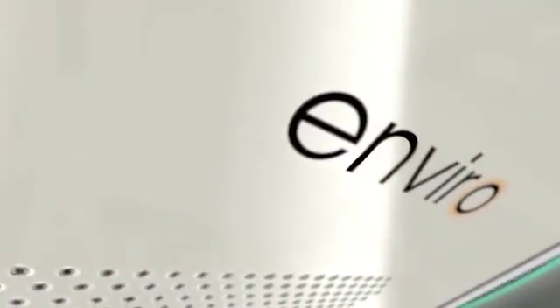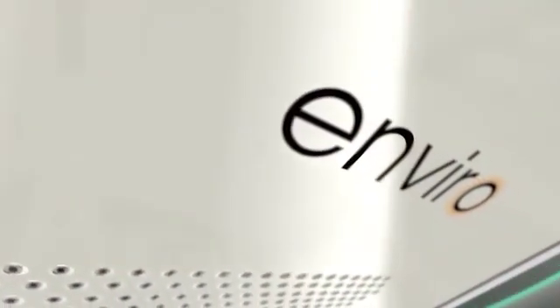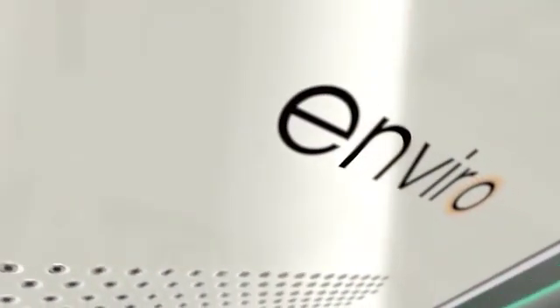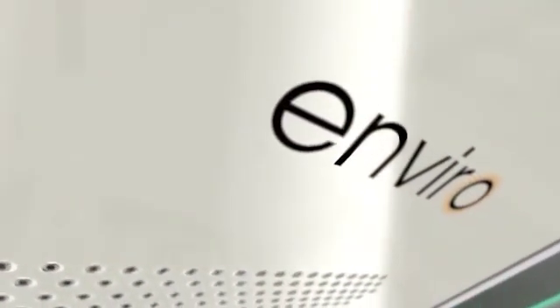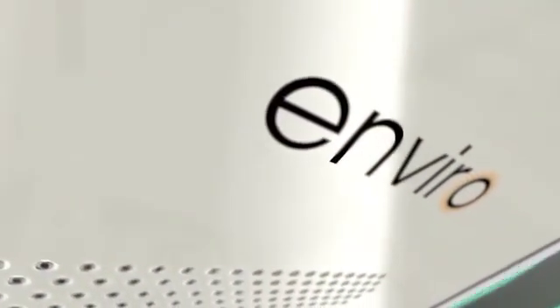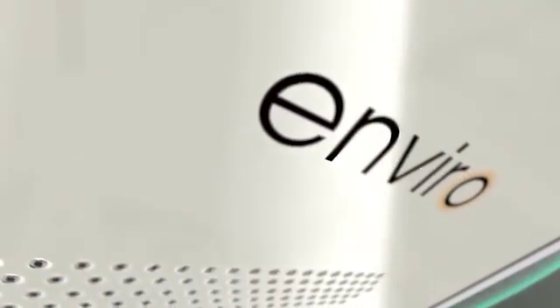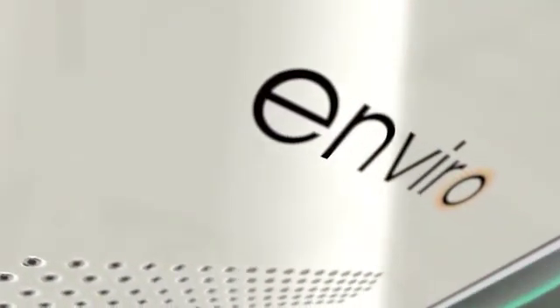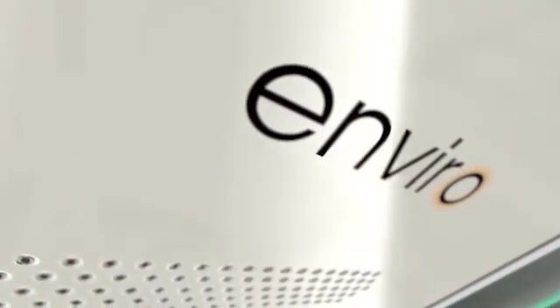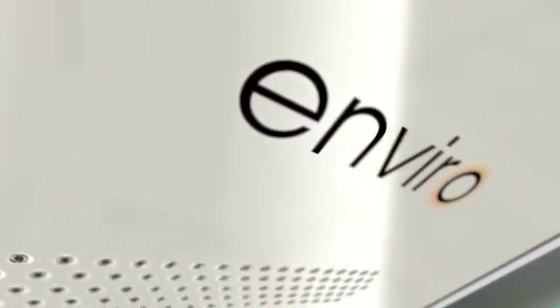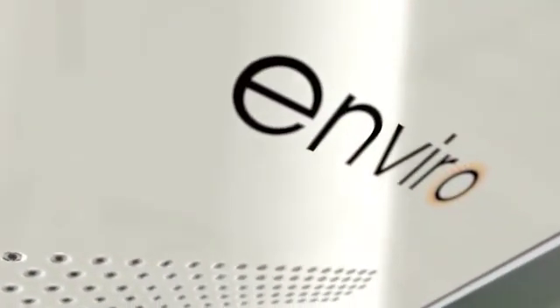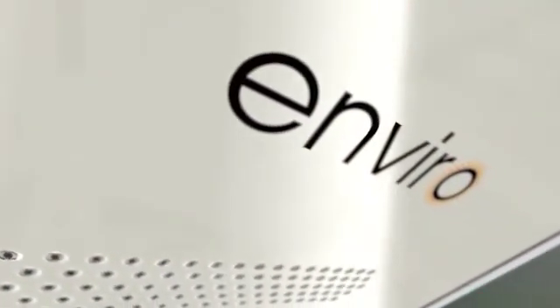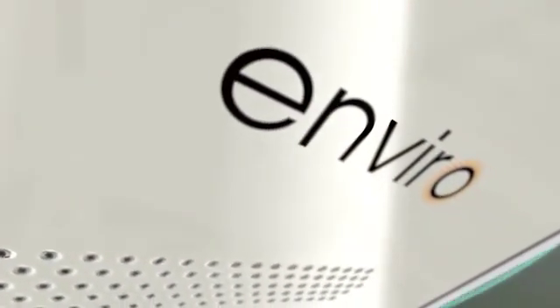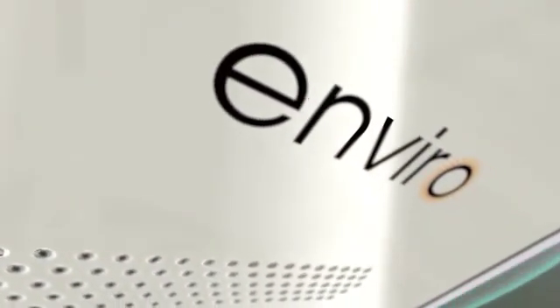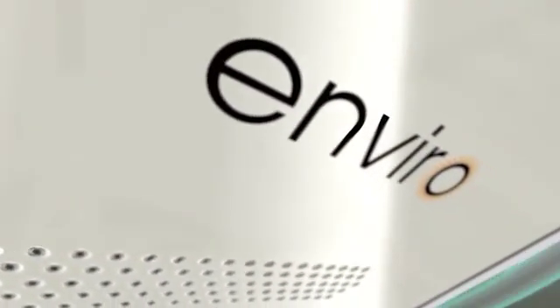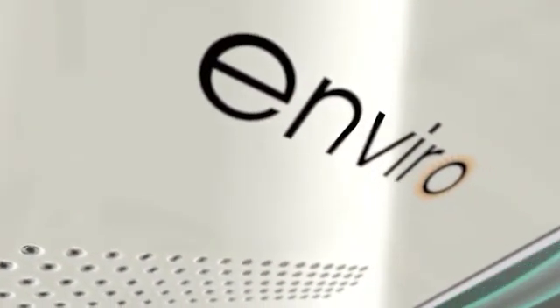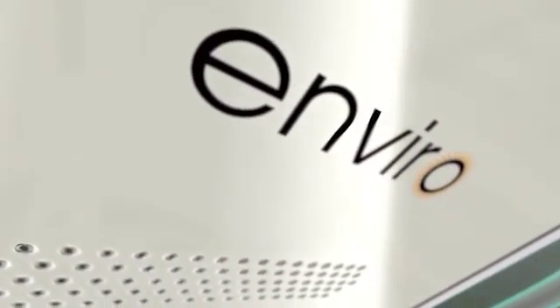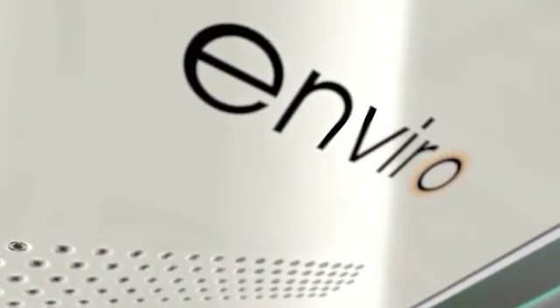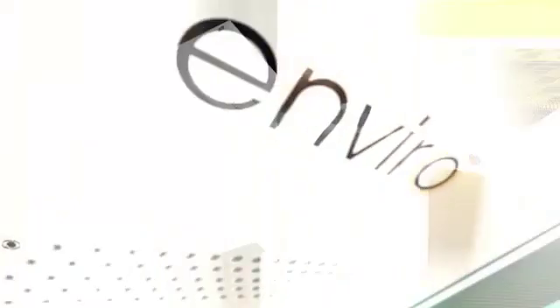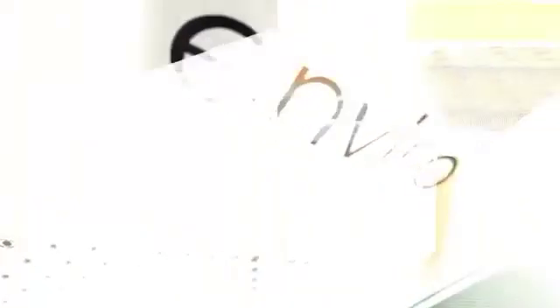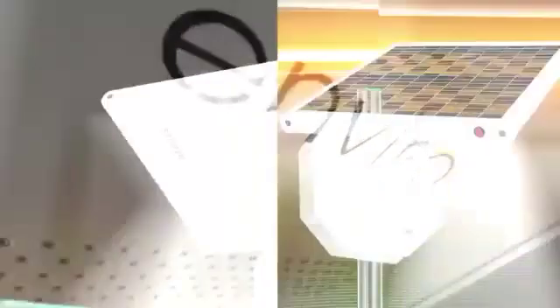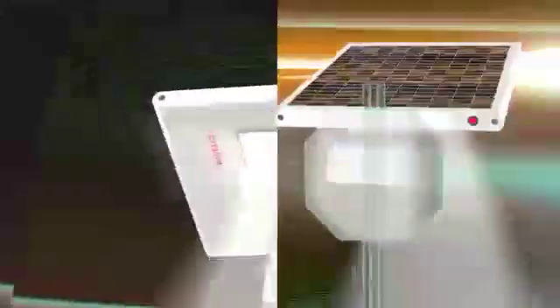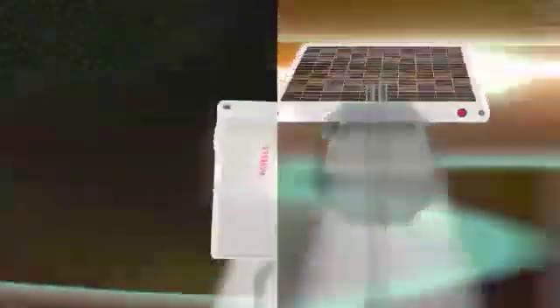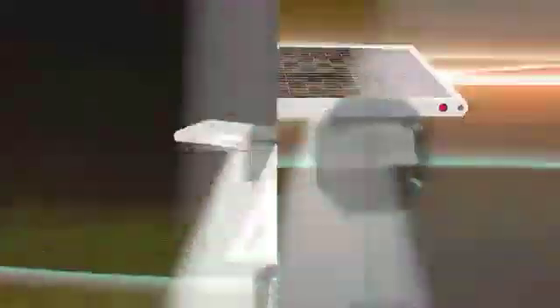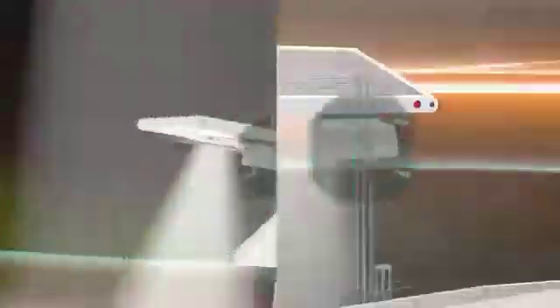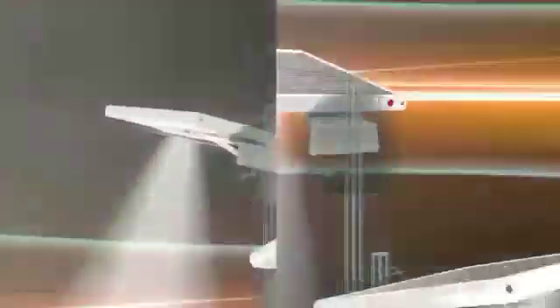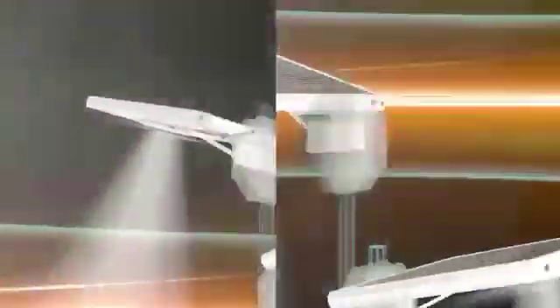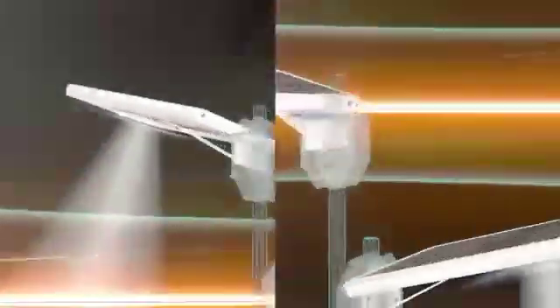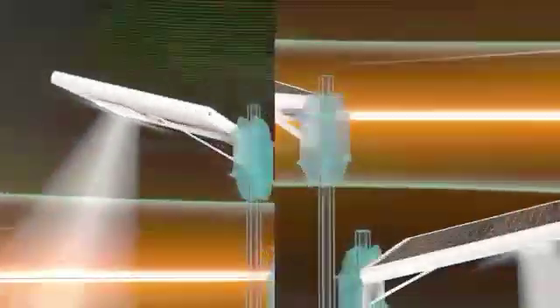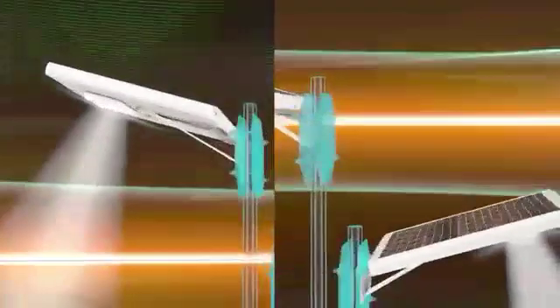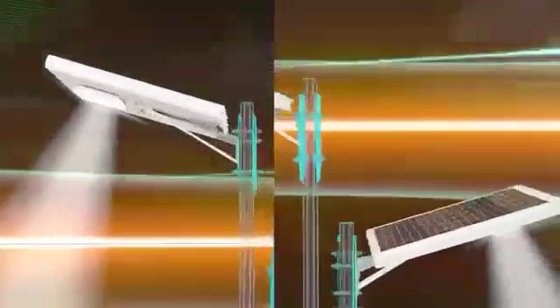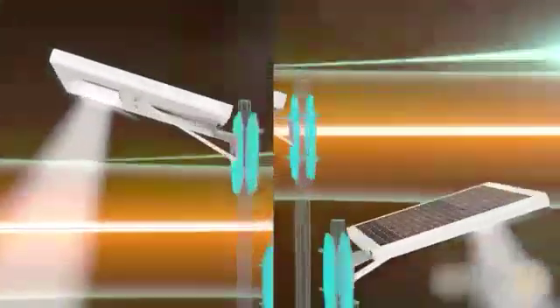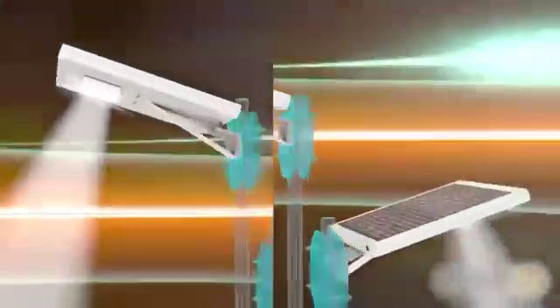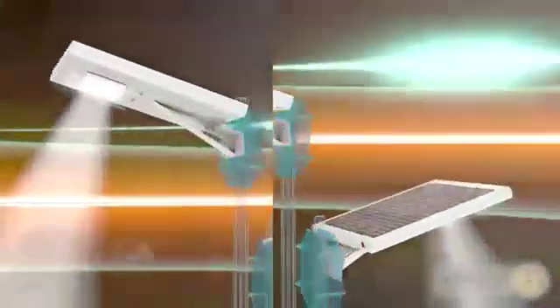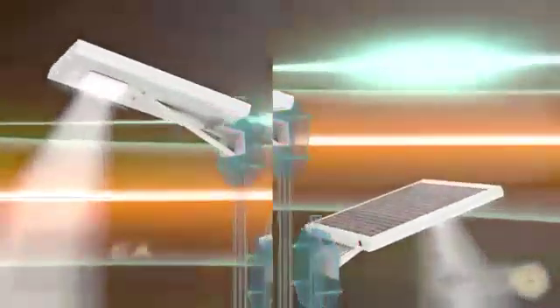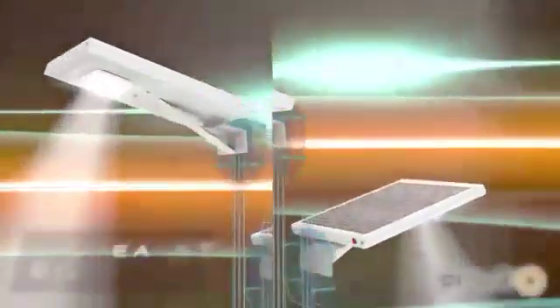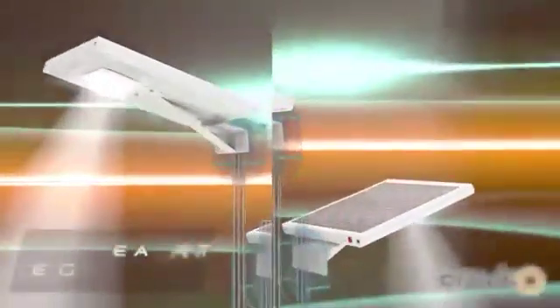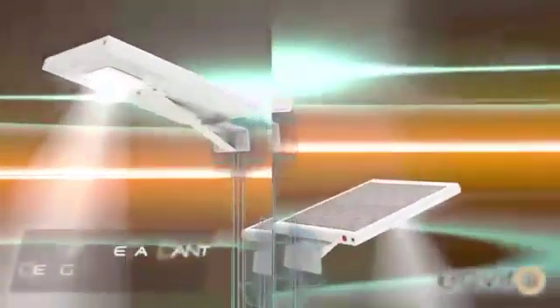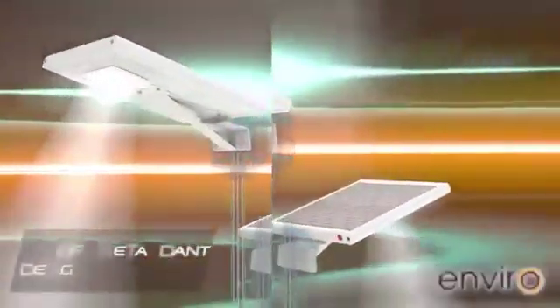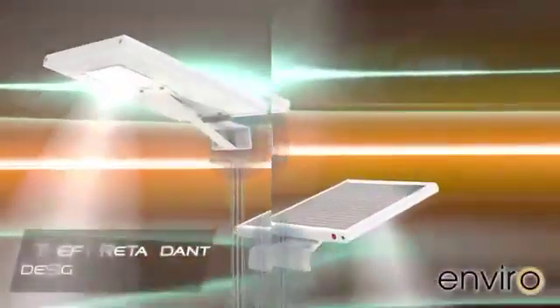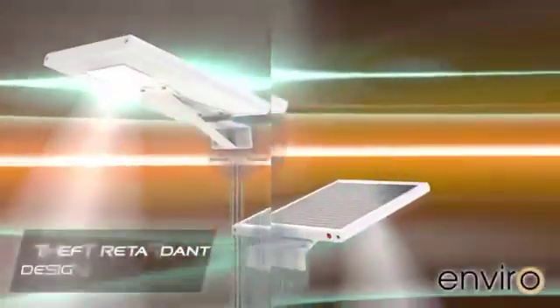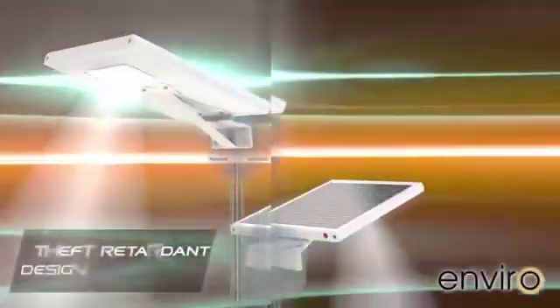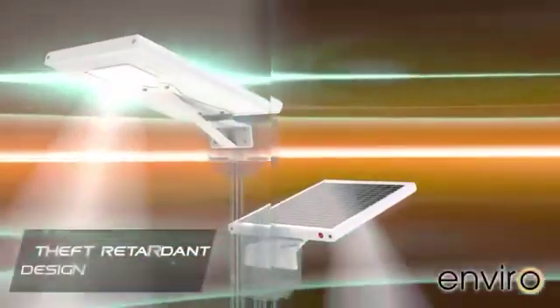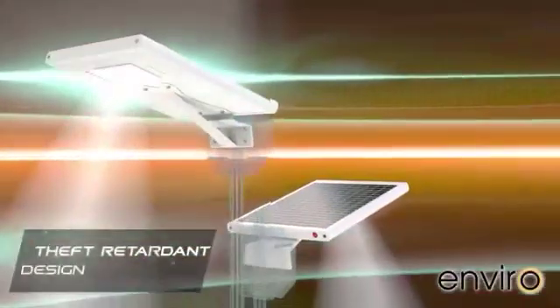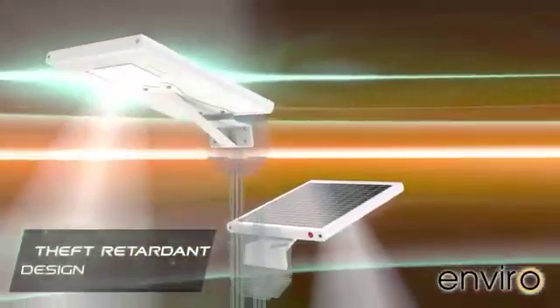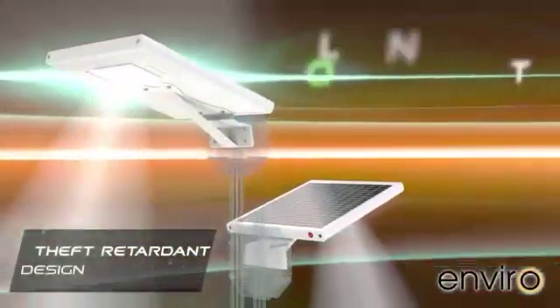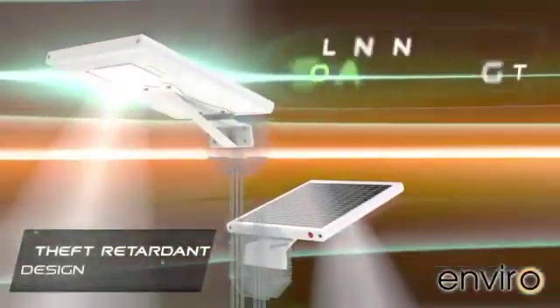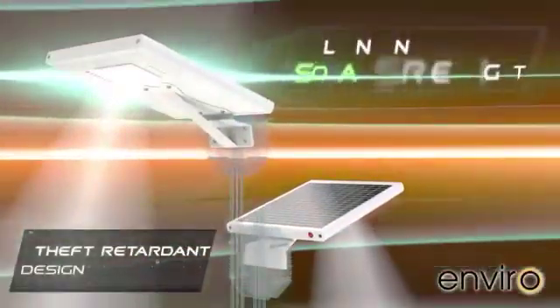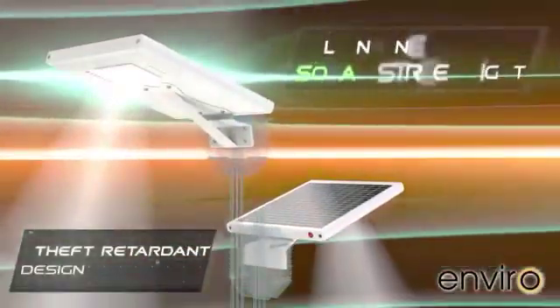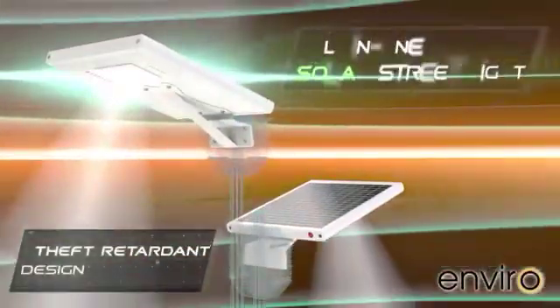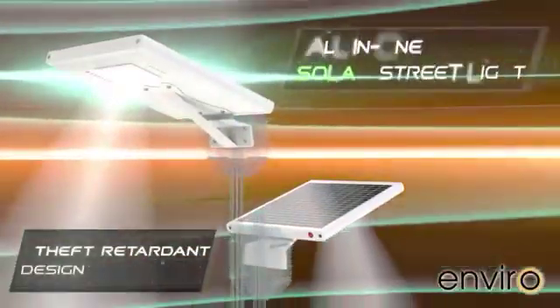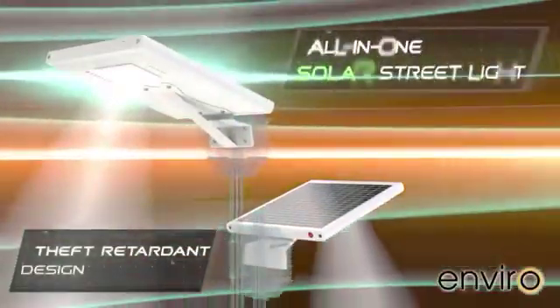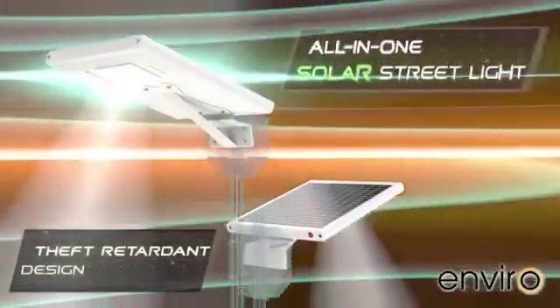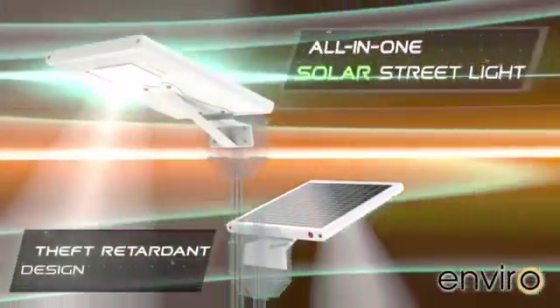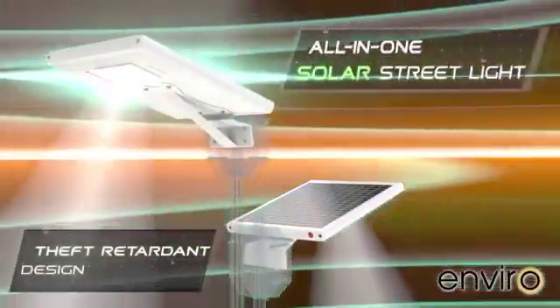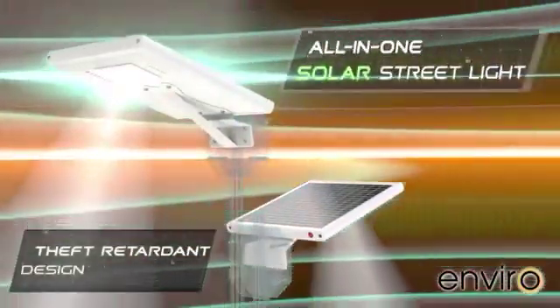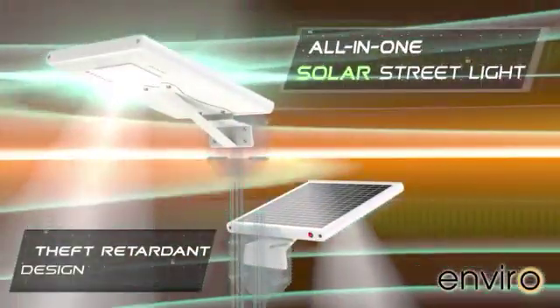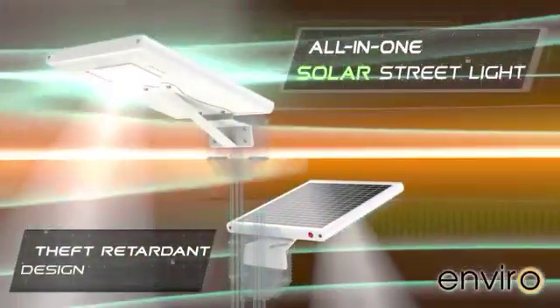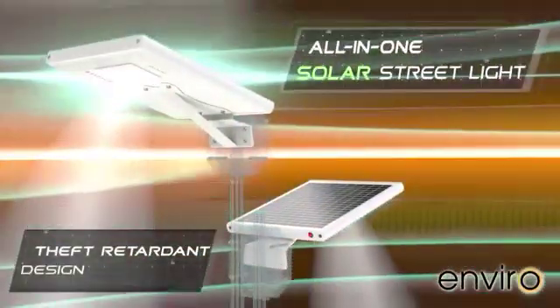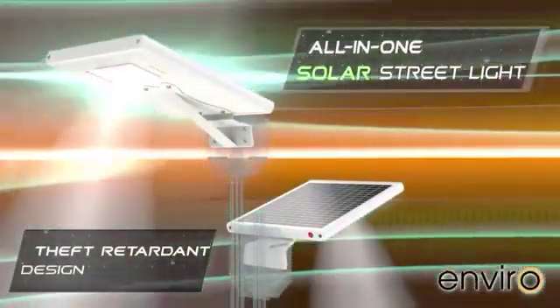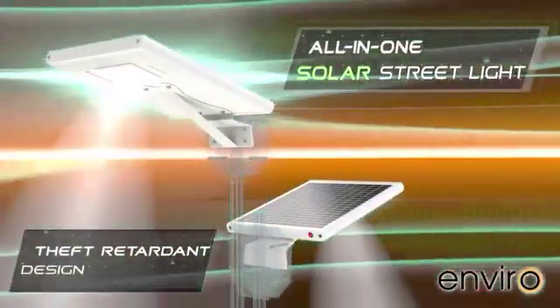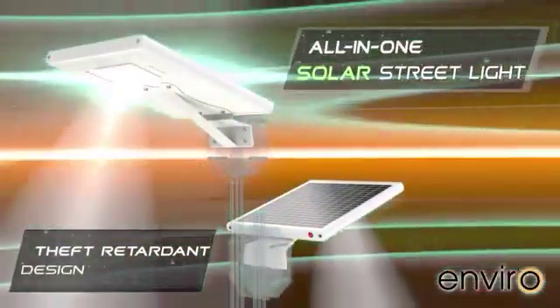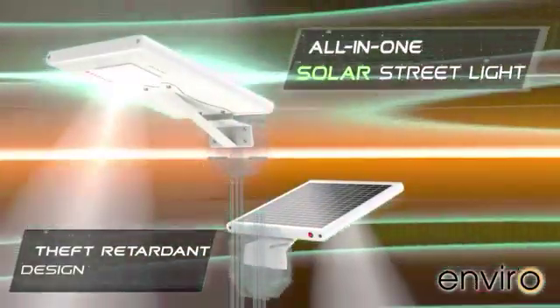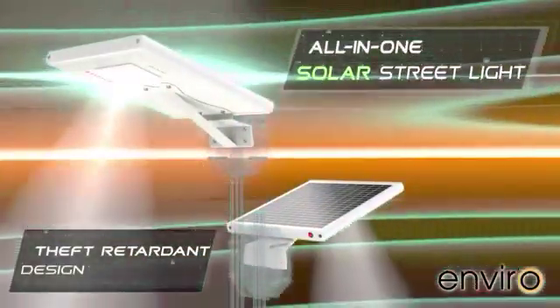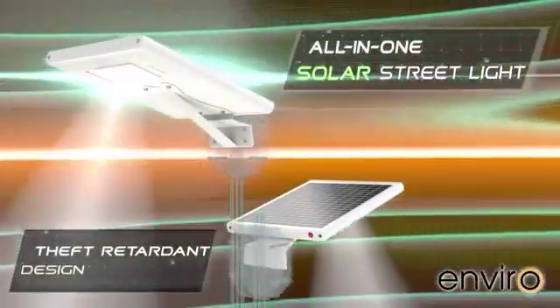The new all-in-one solar streetlight from Havels: energy-efficient, cost-efficient, environmentally friendly, with theft-retardant design.